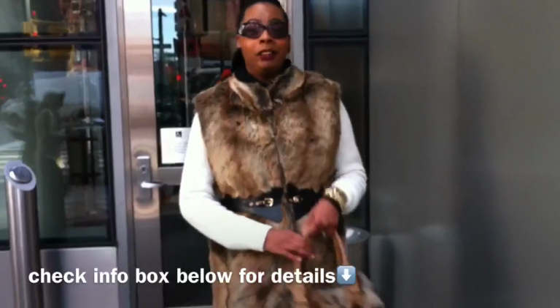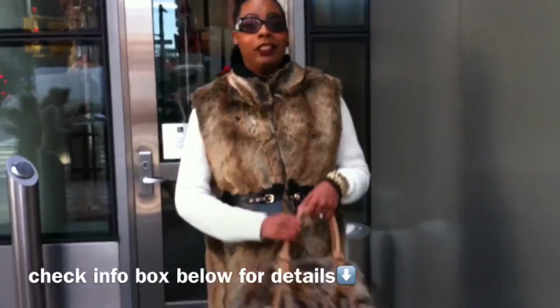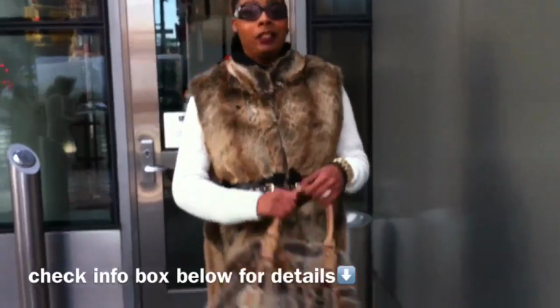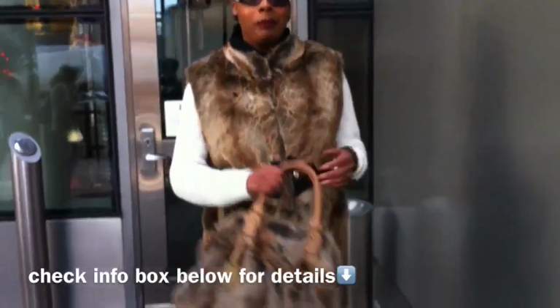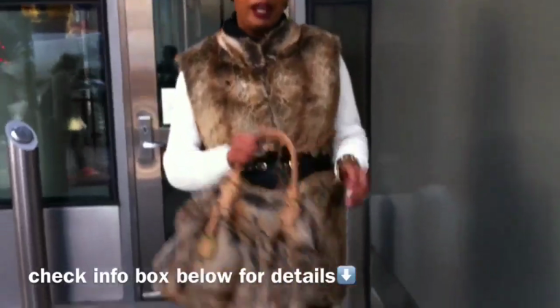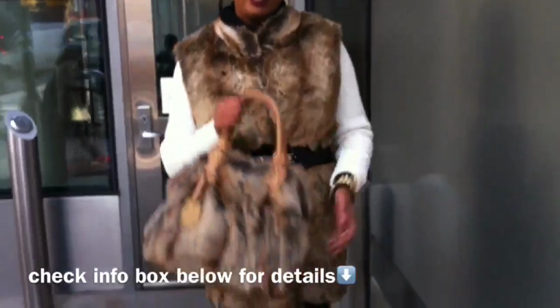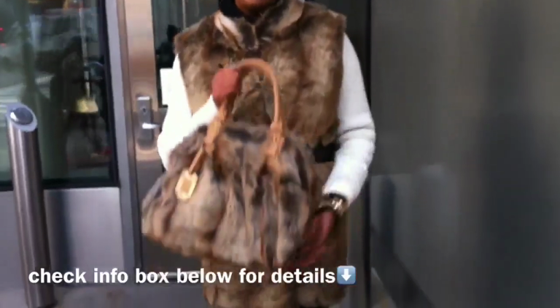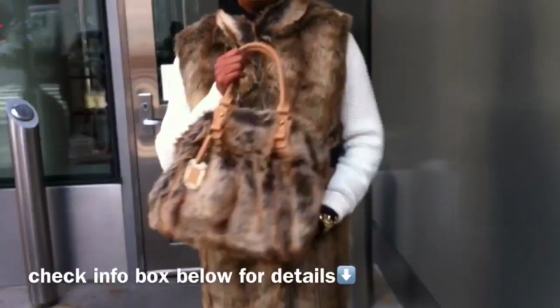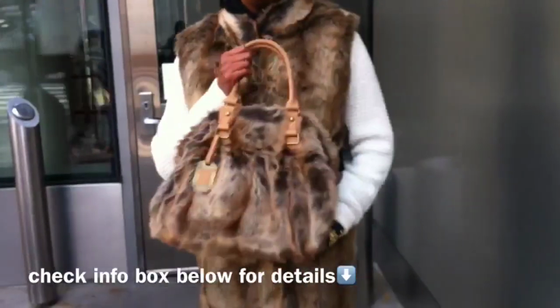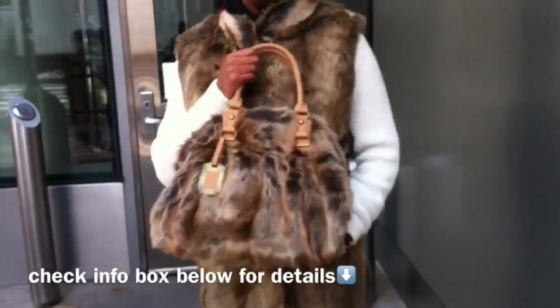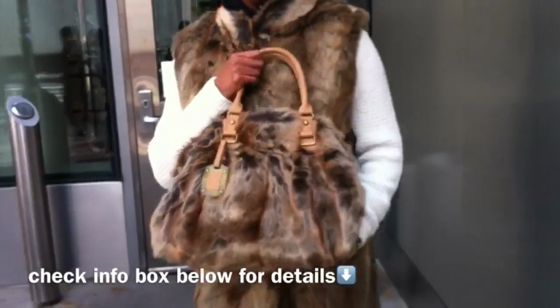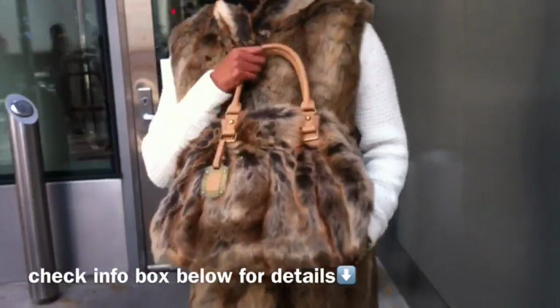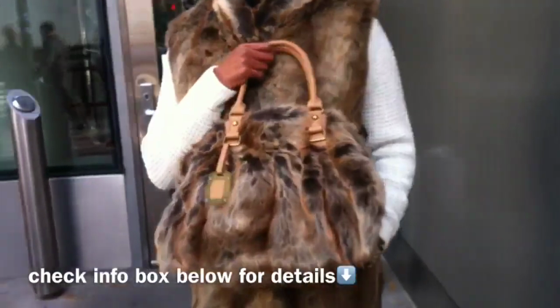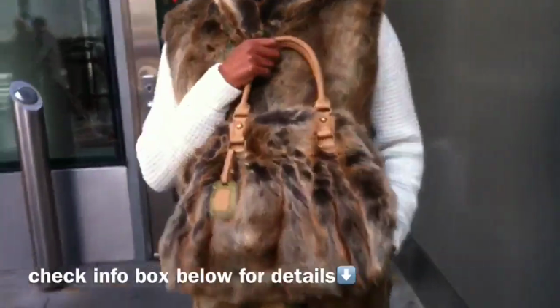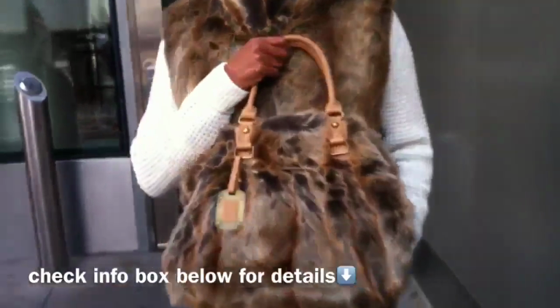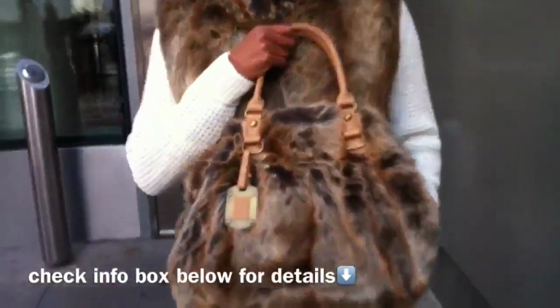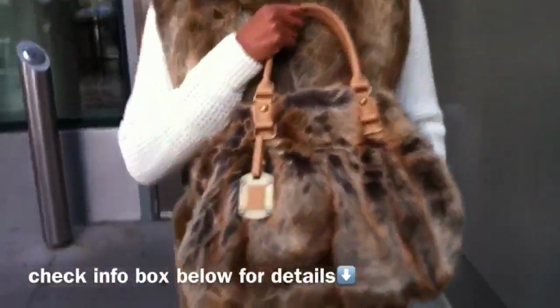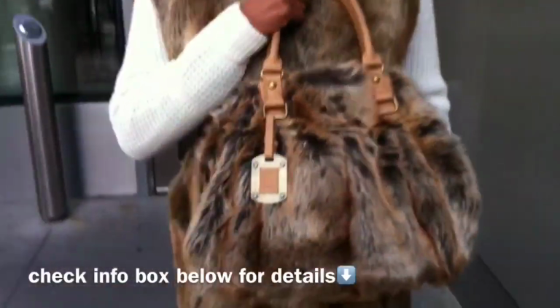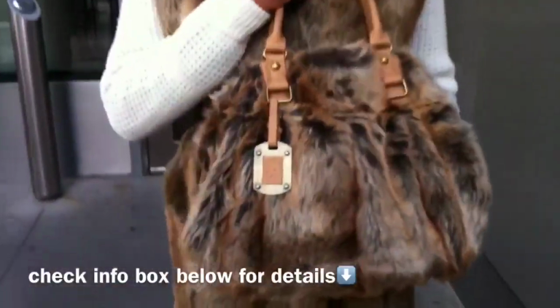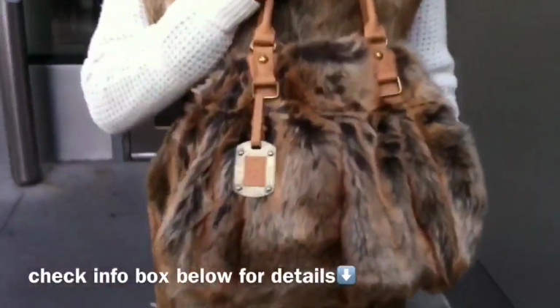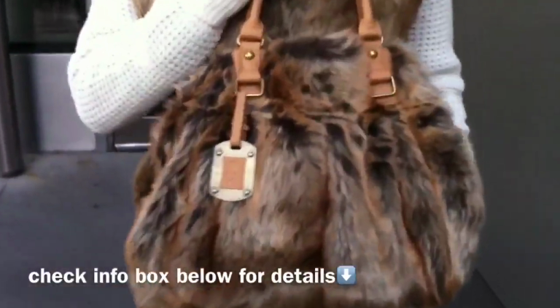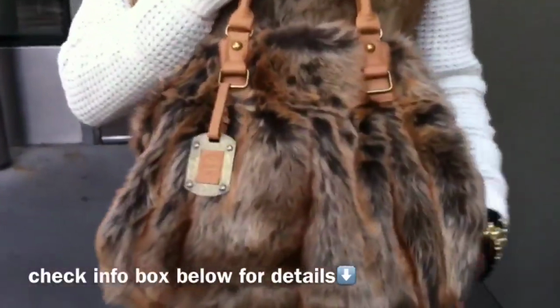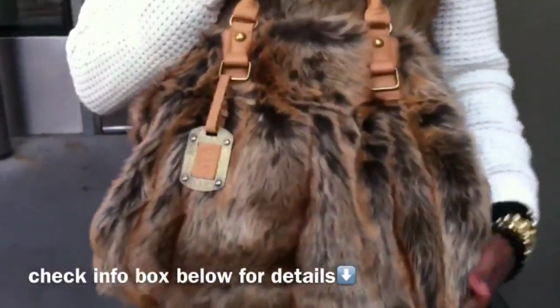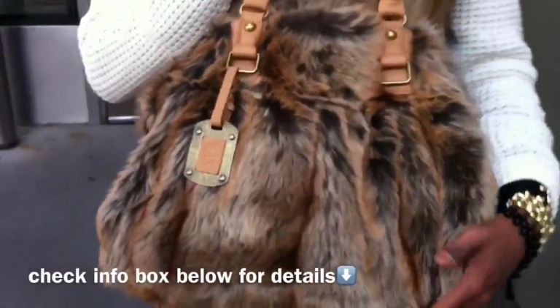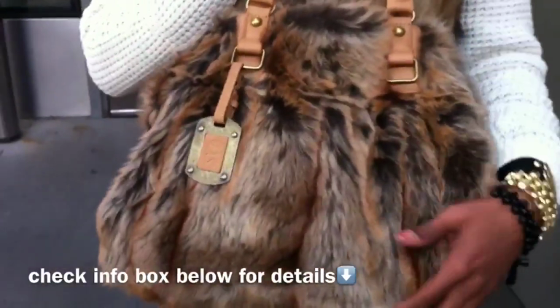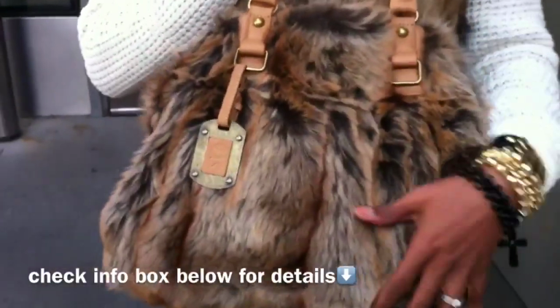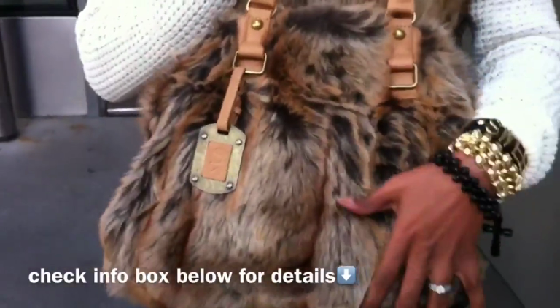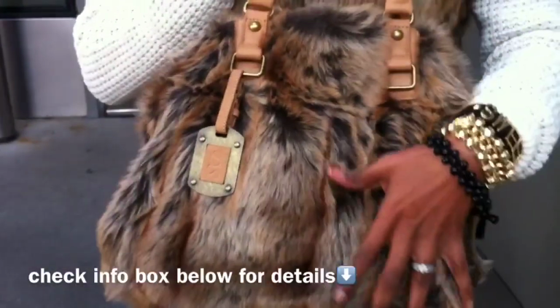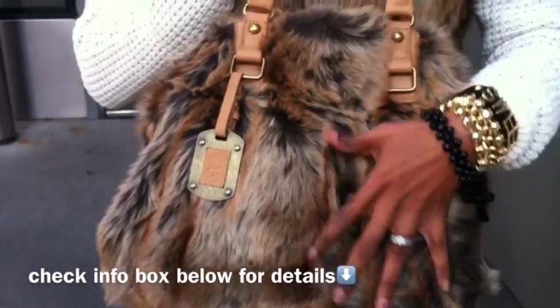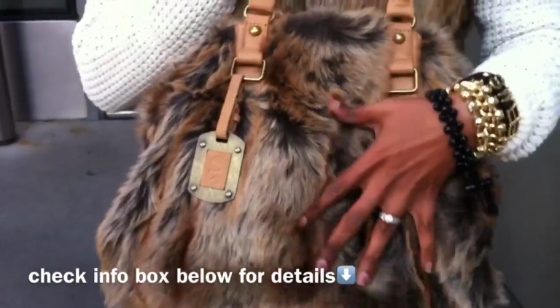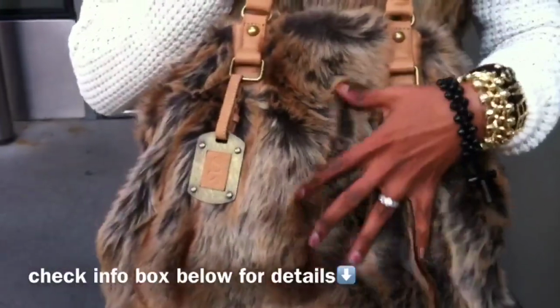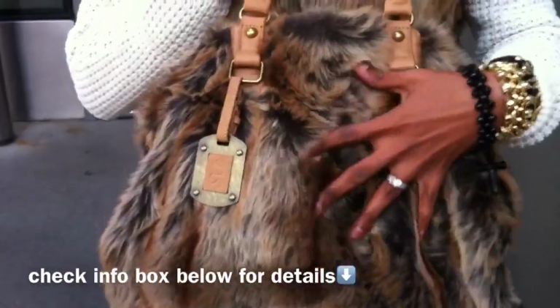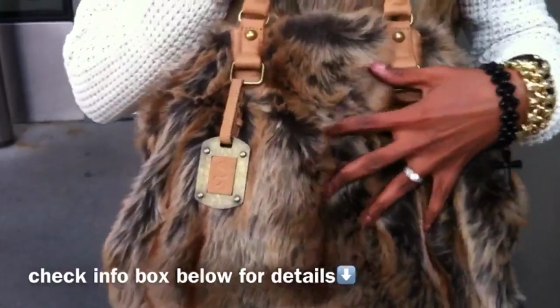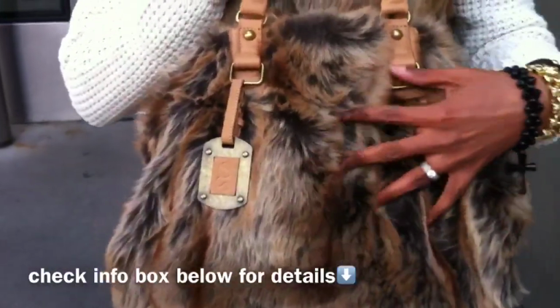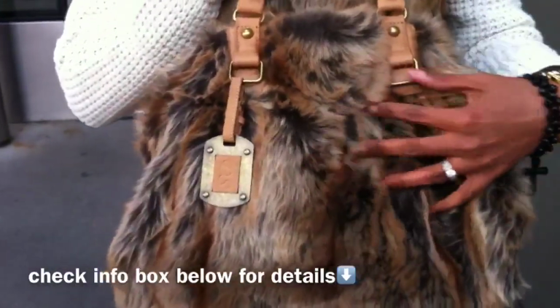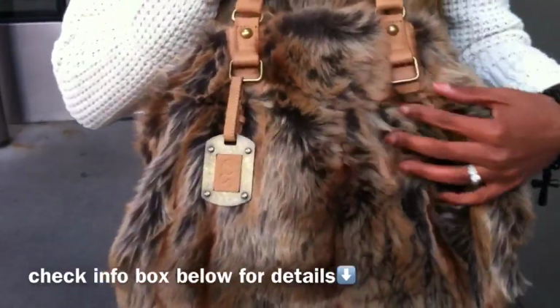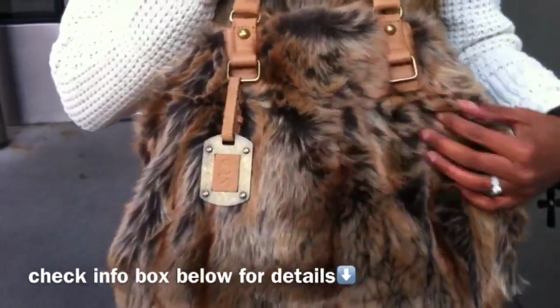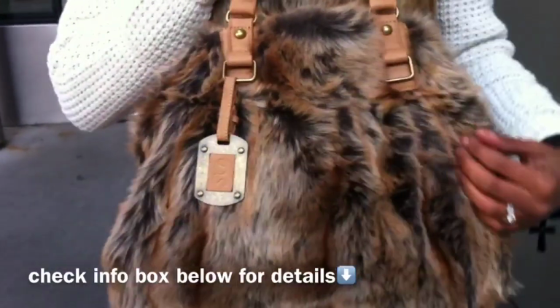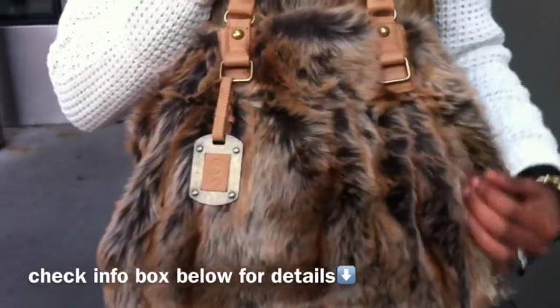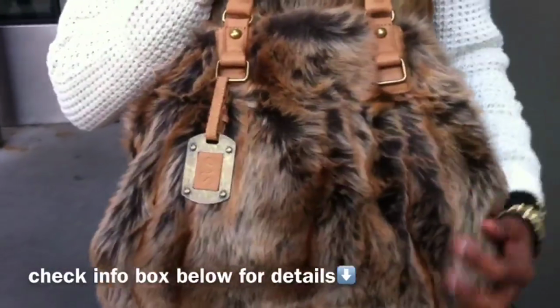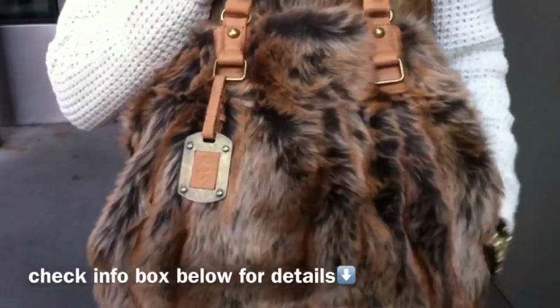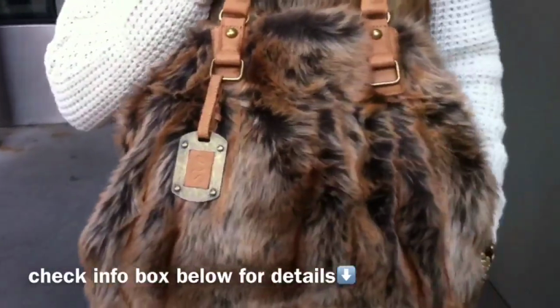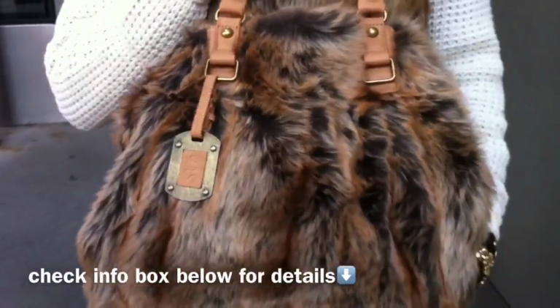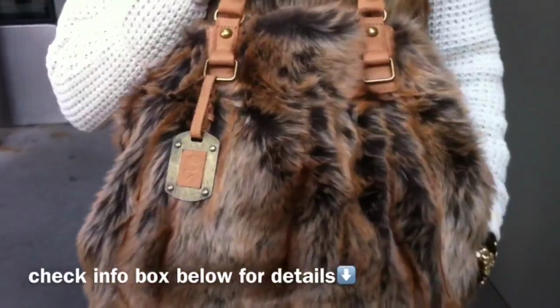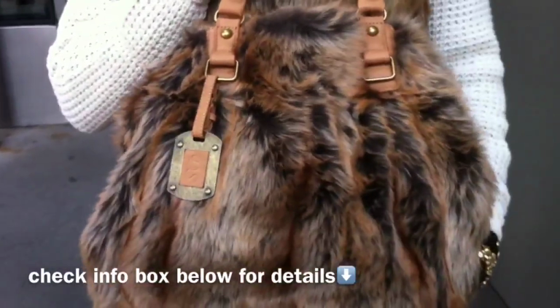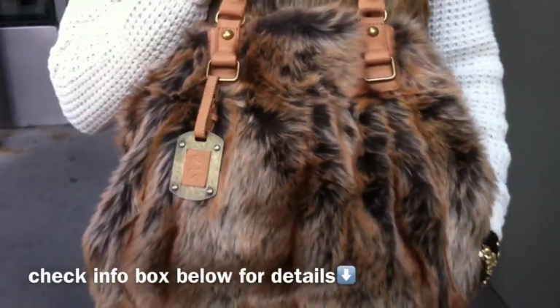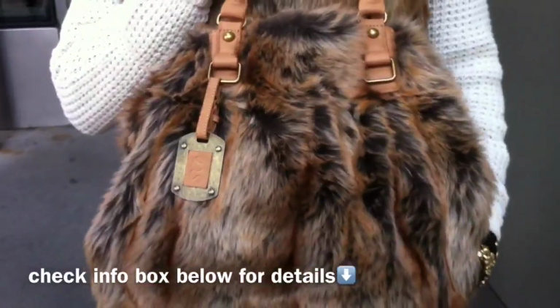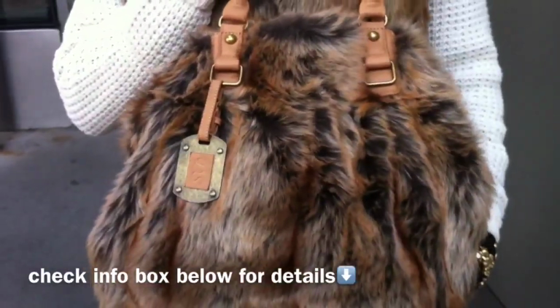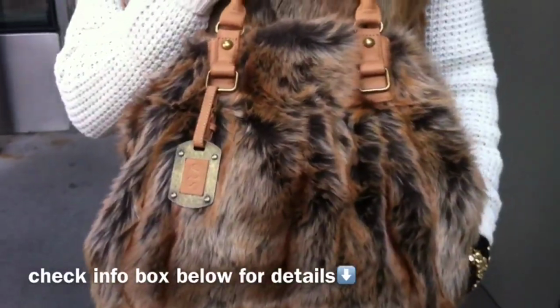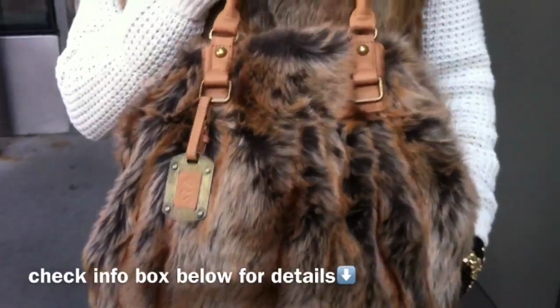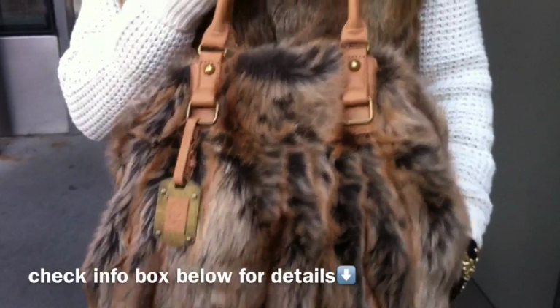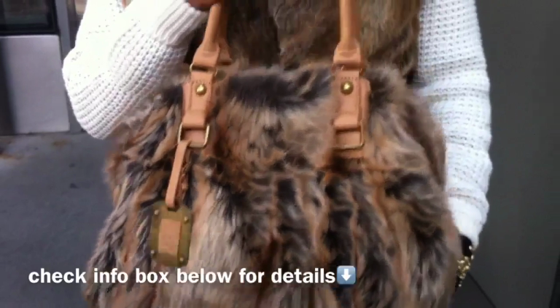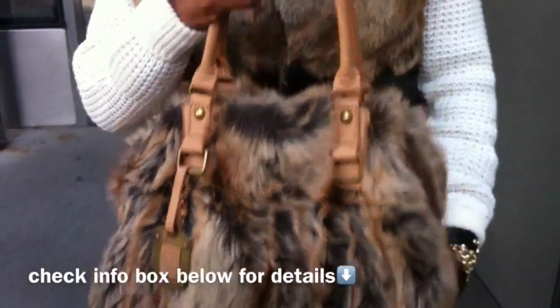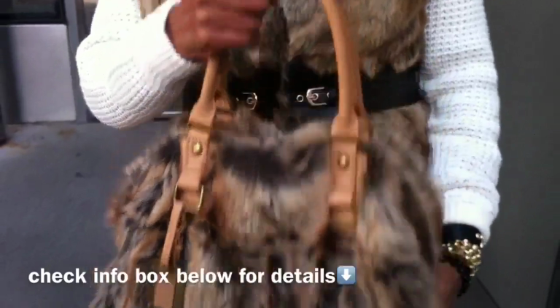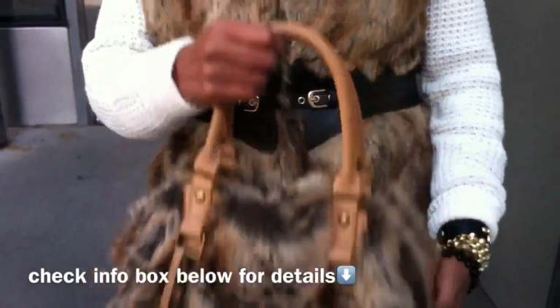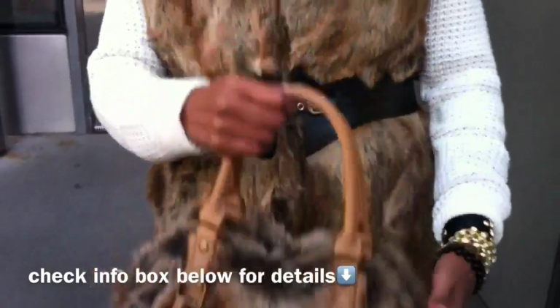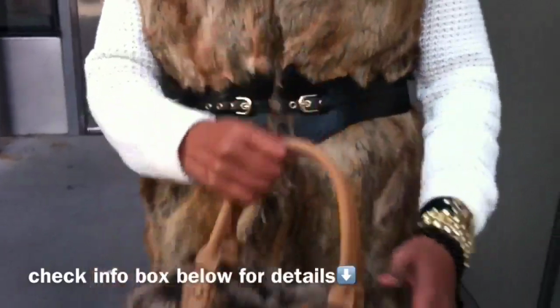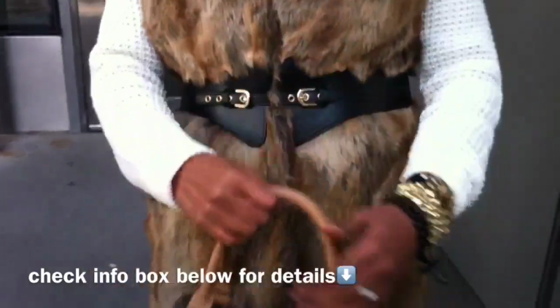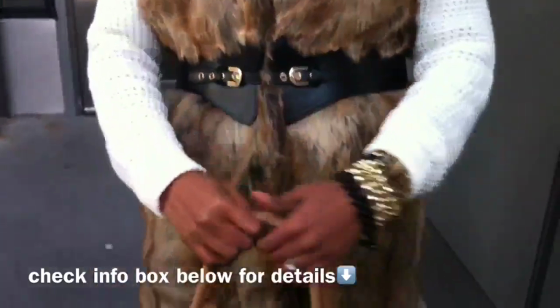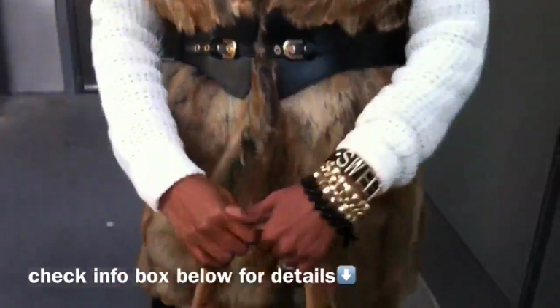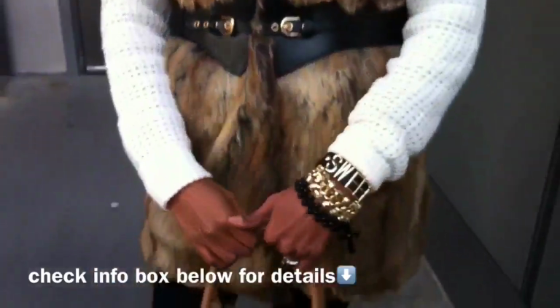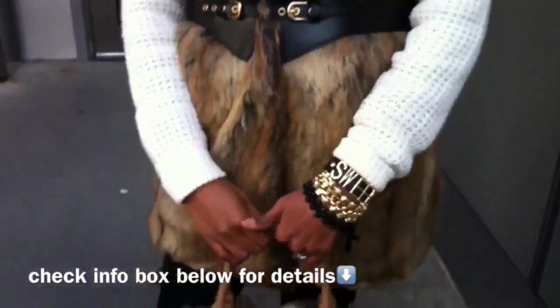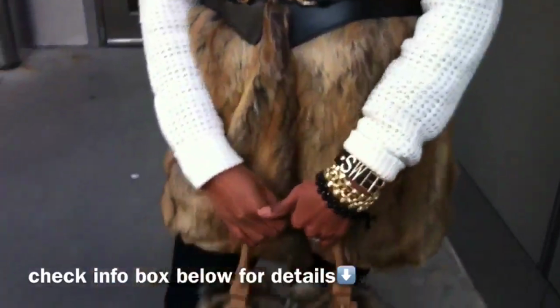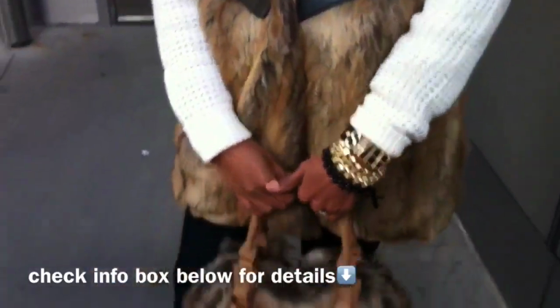I thought them people would have thrown paint on me, that's how real it looks. It is incredibly soft beyond belief.